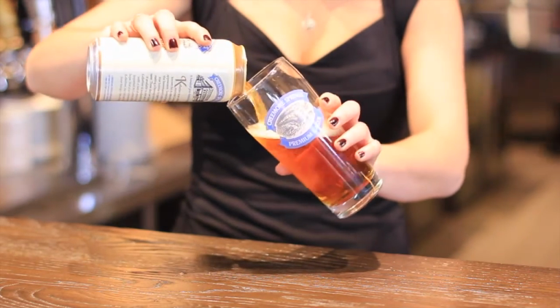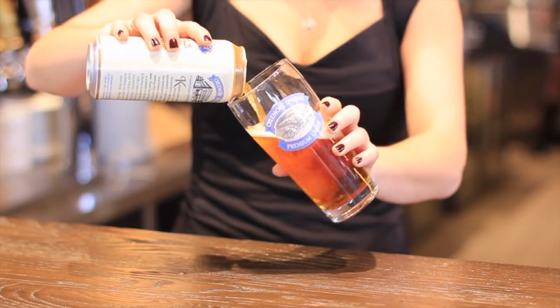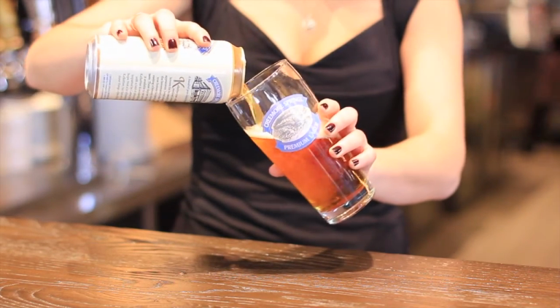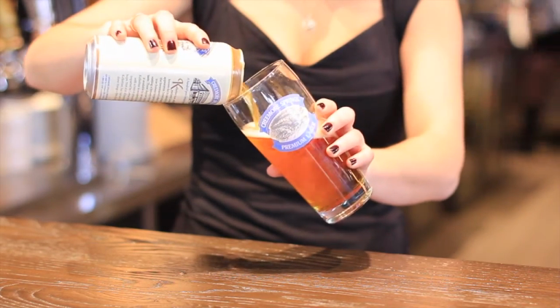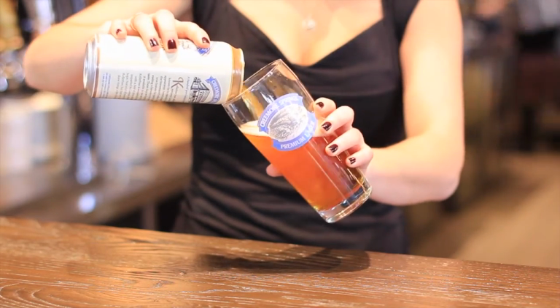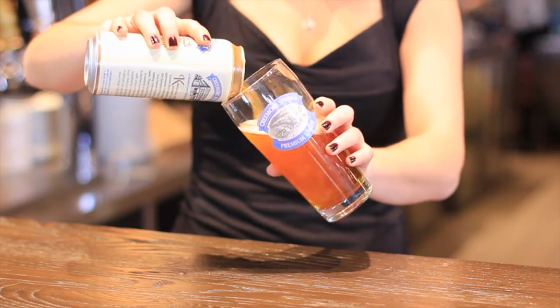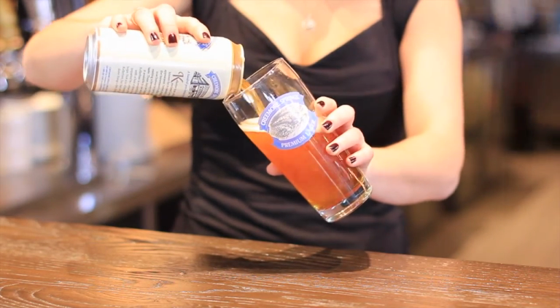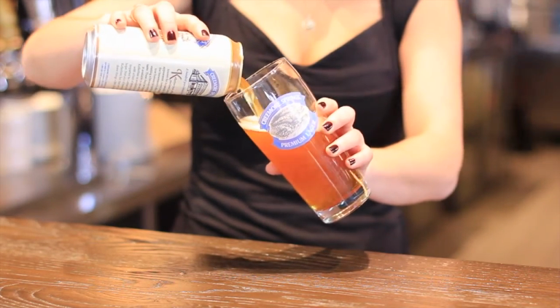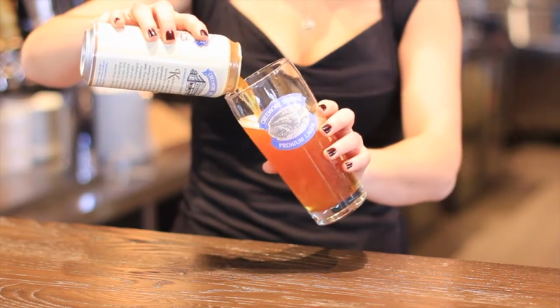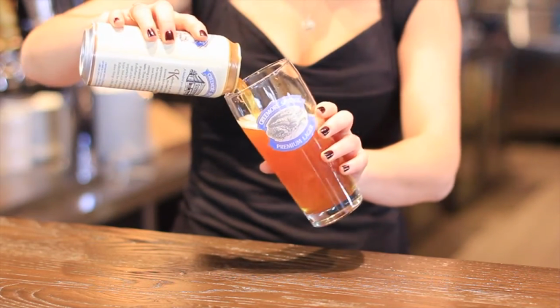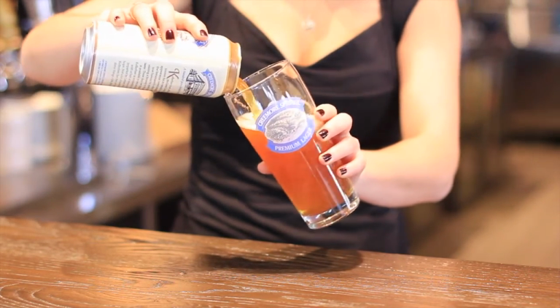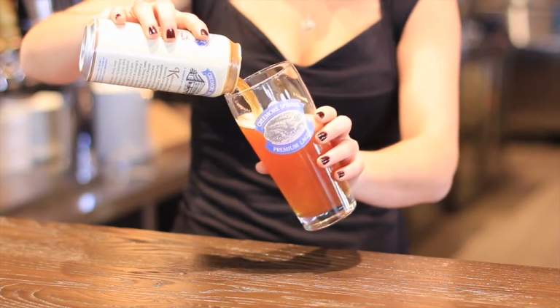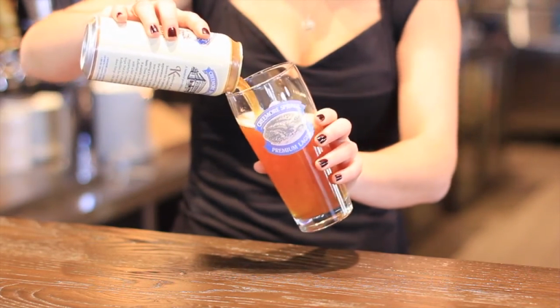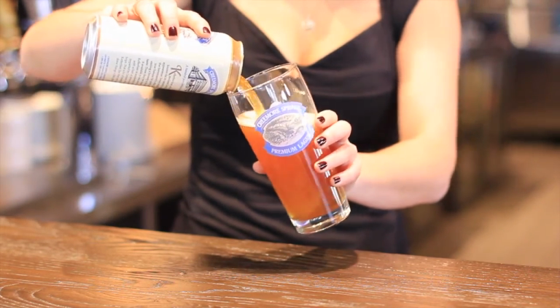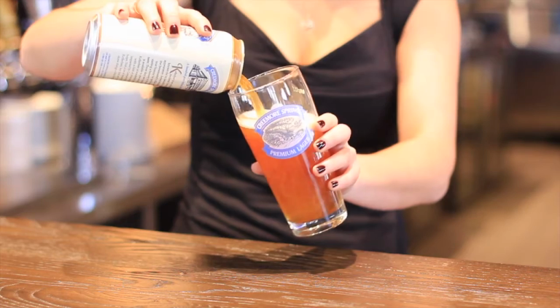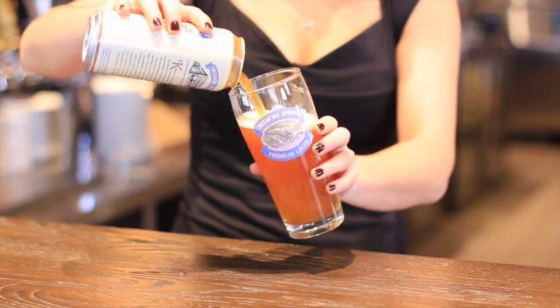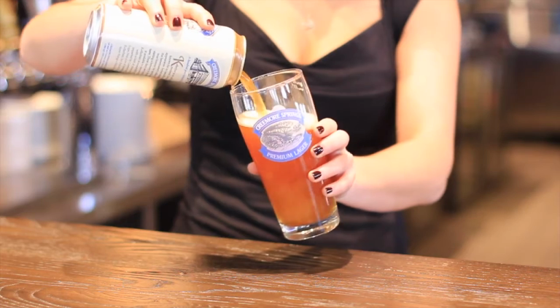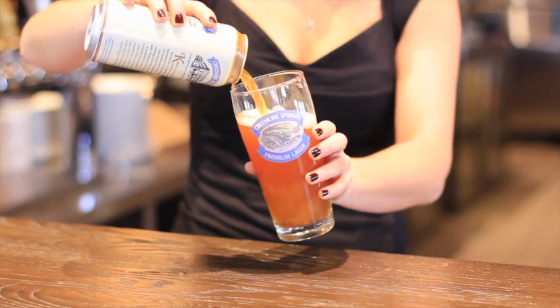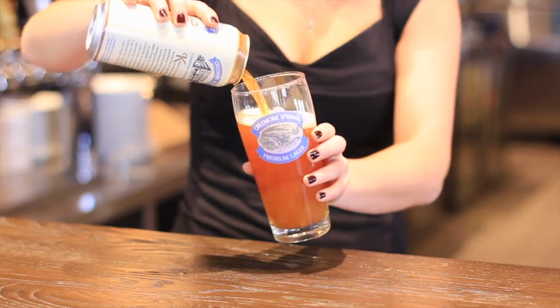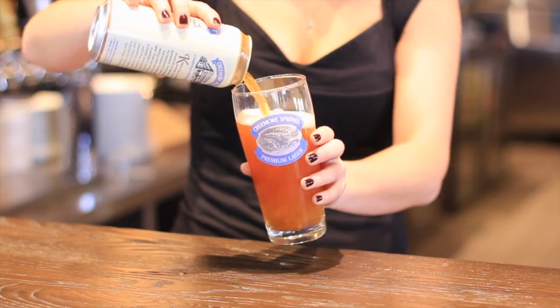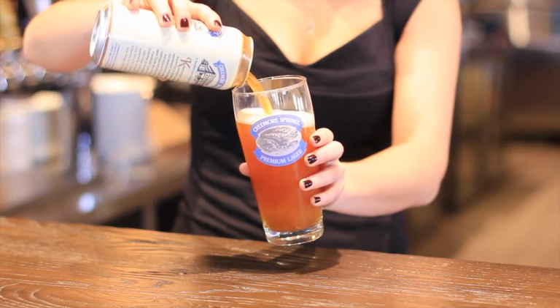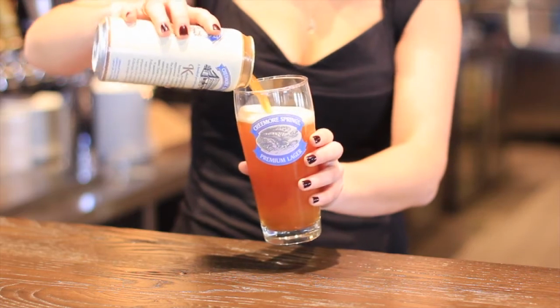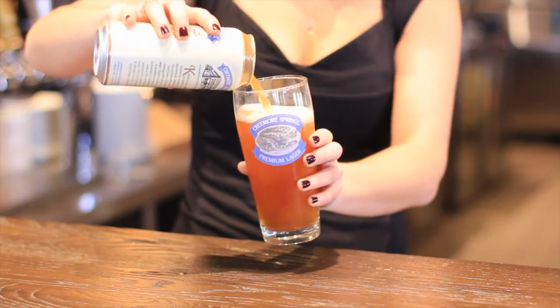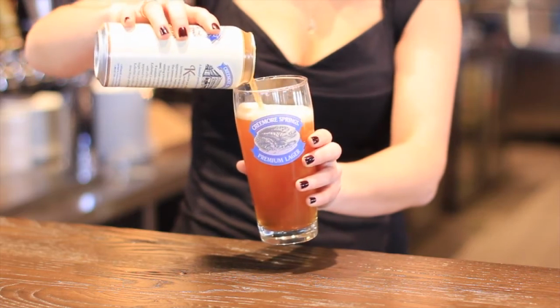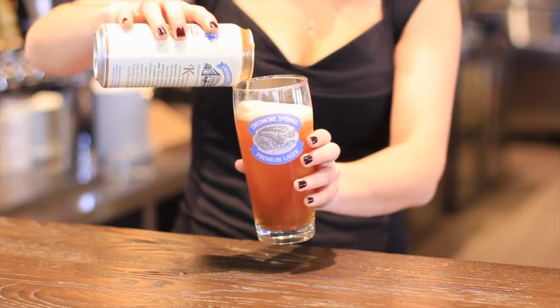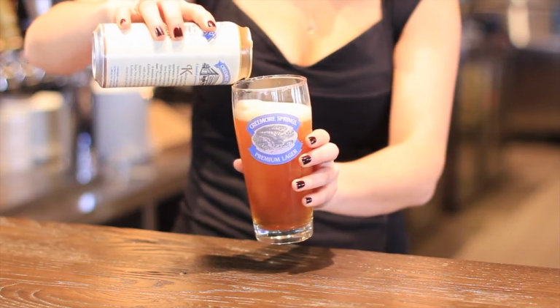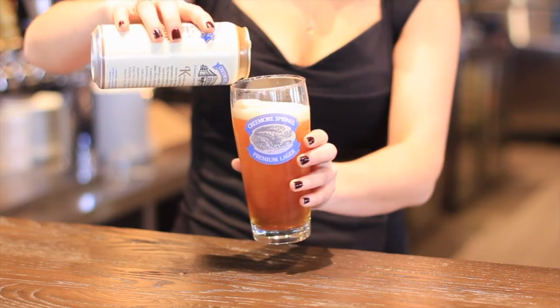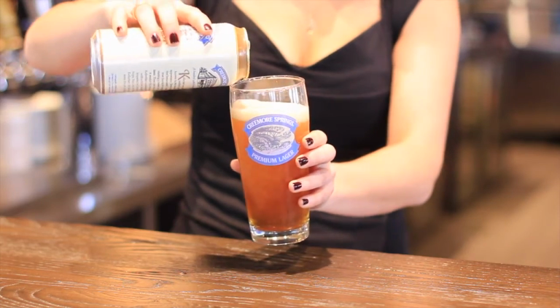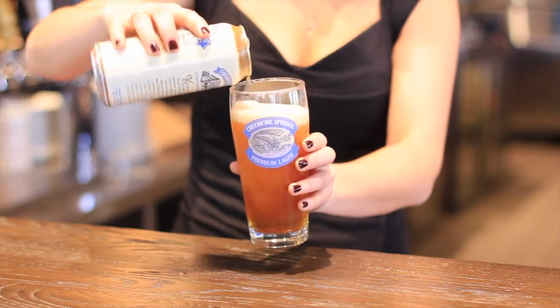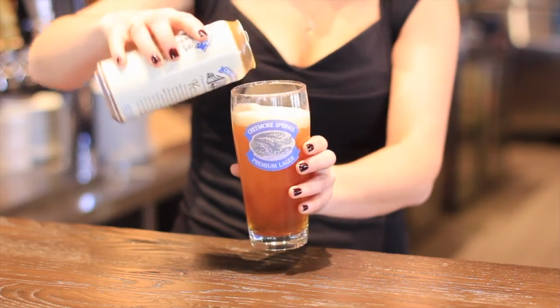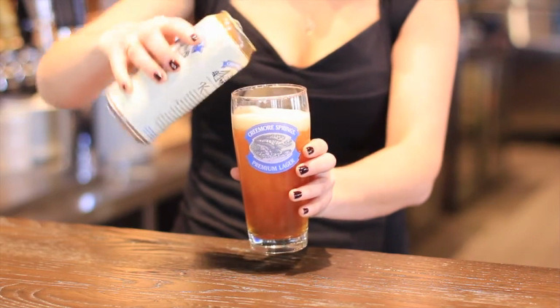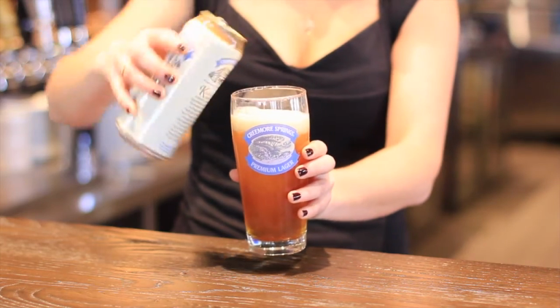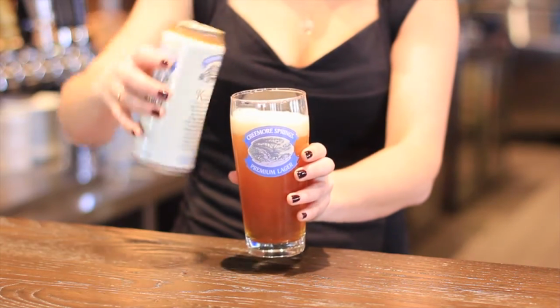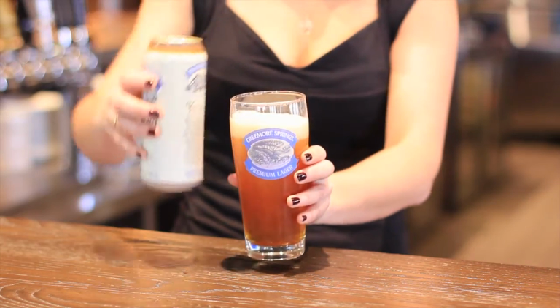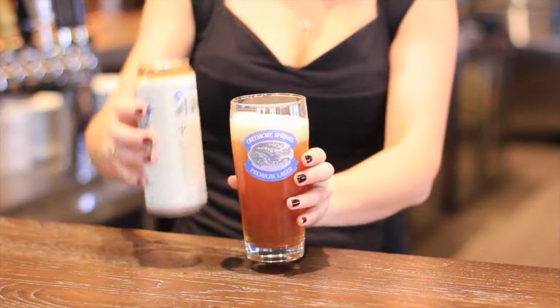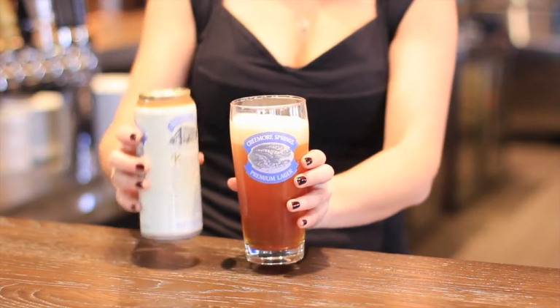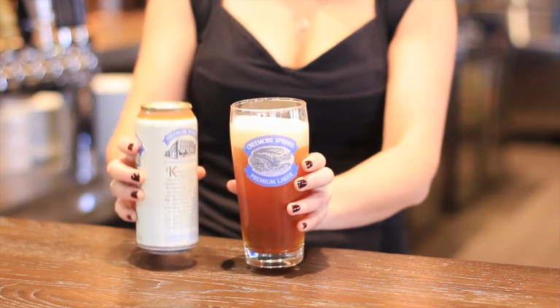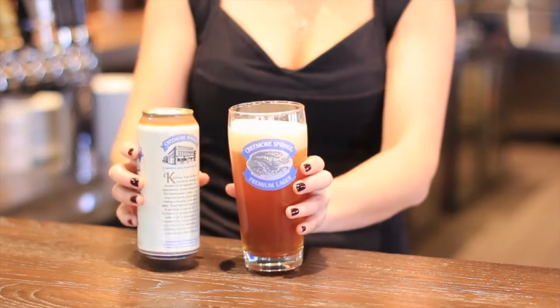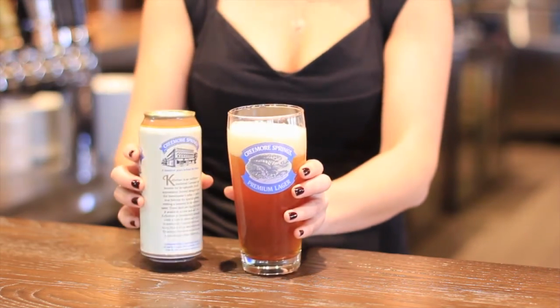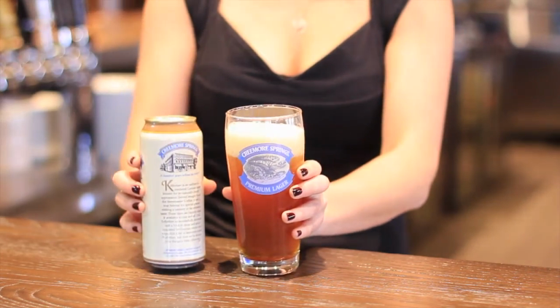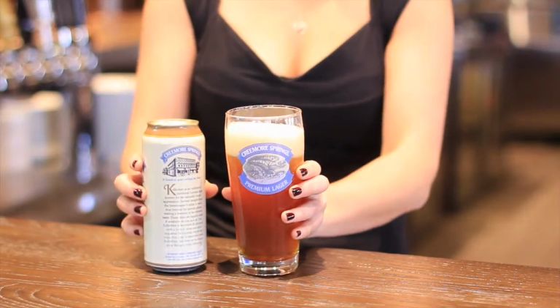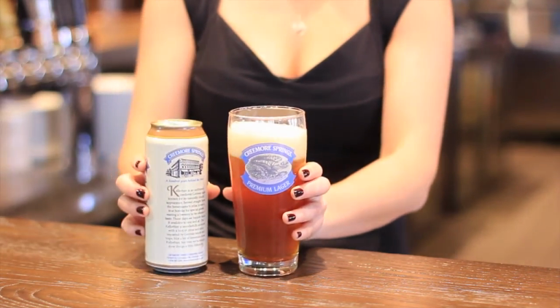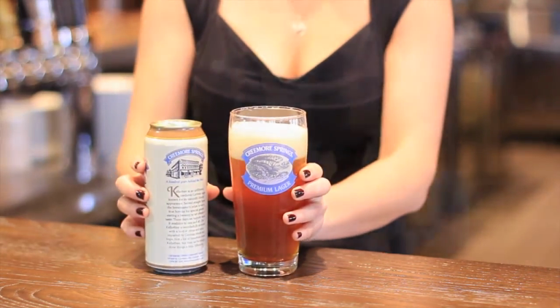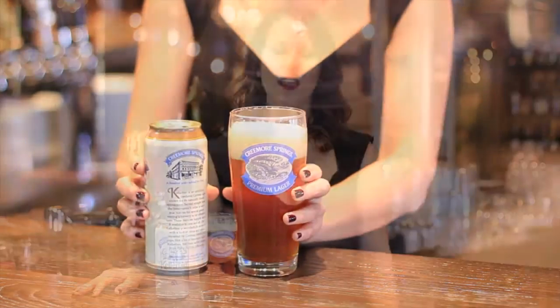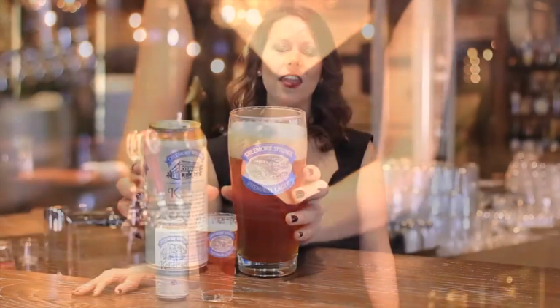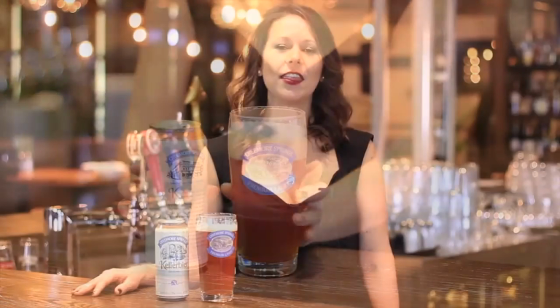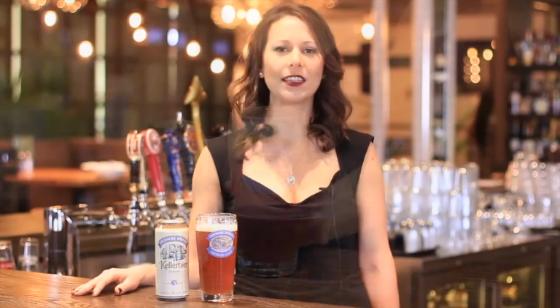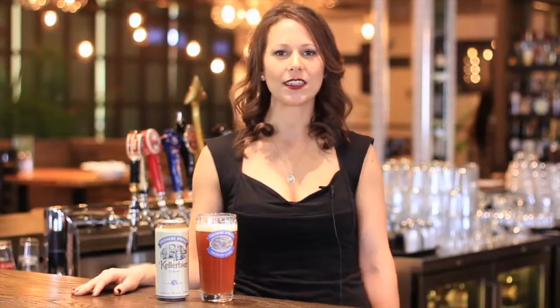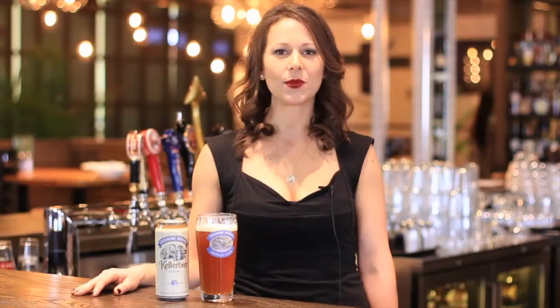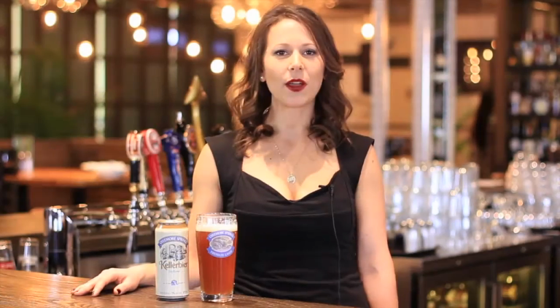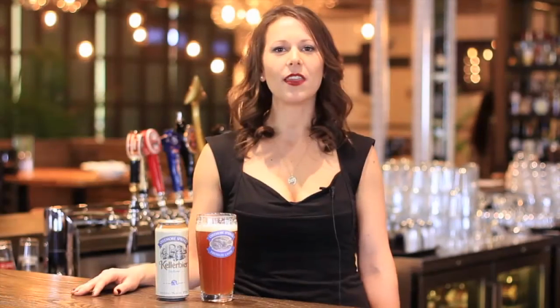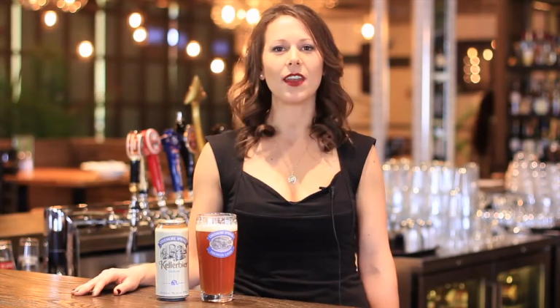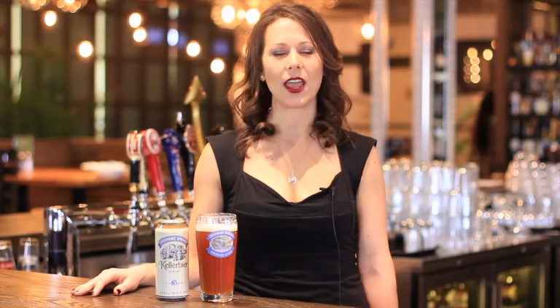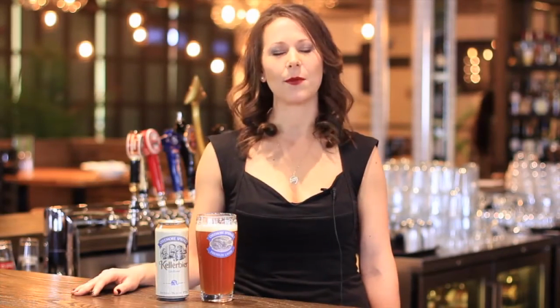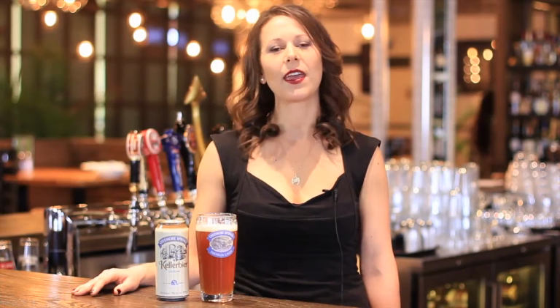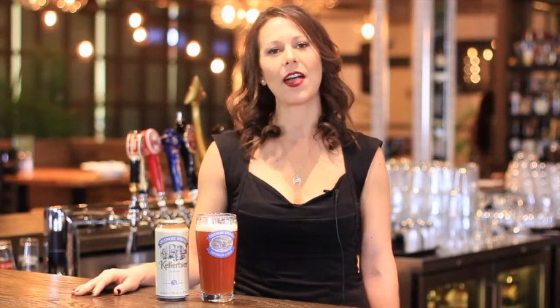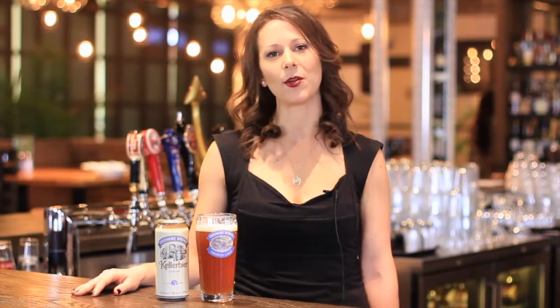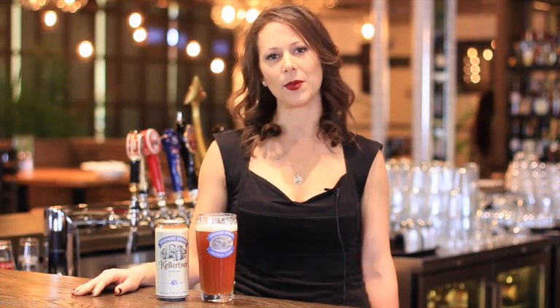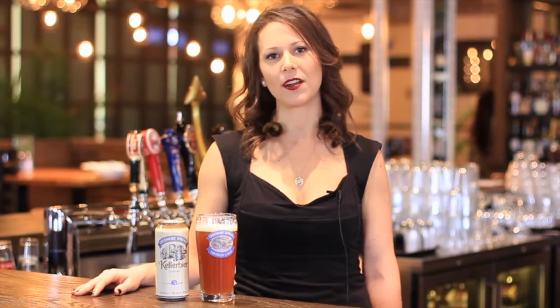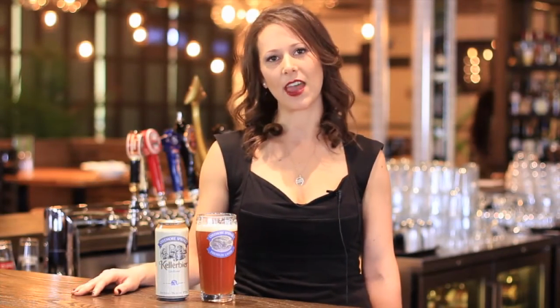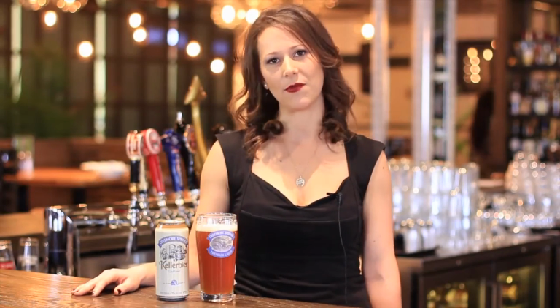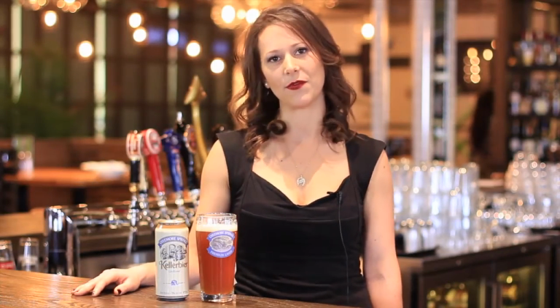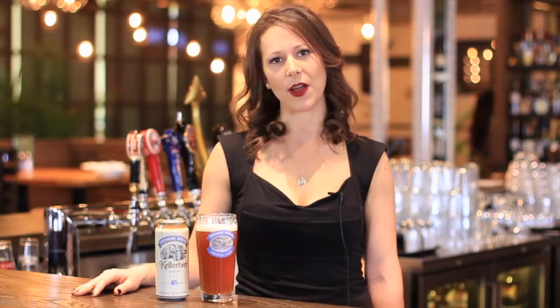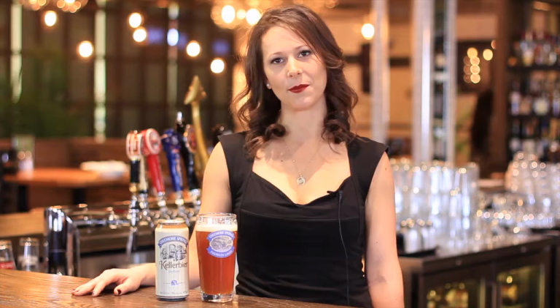Traditionally, it was a great honour to be invited to try the brewer's beer straight from the cellar. This is where the name Keller Beer came from.